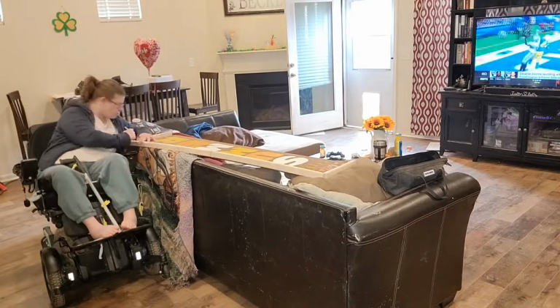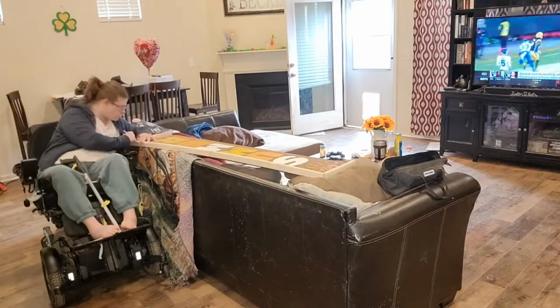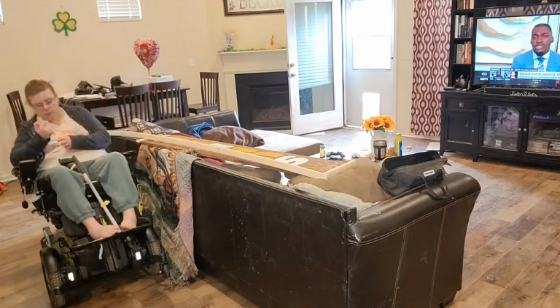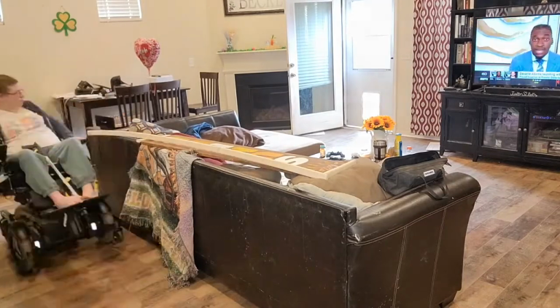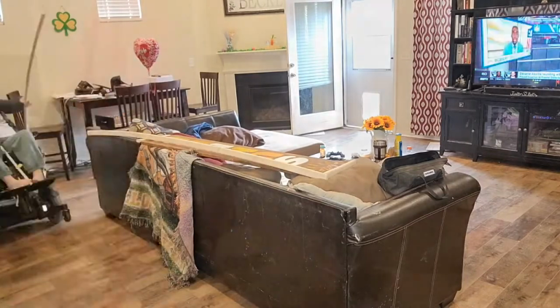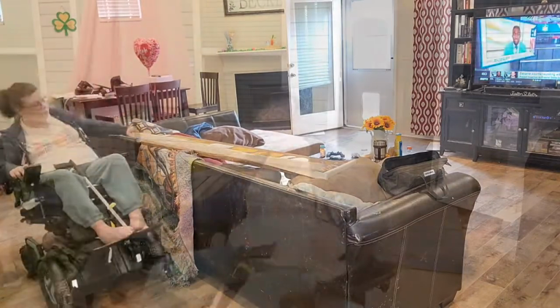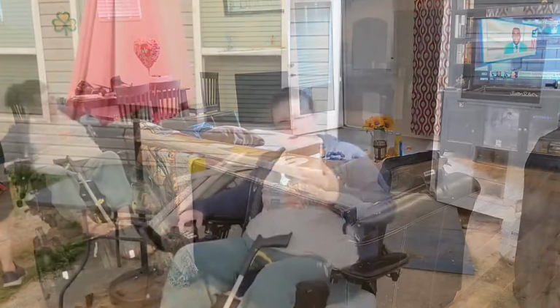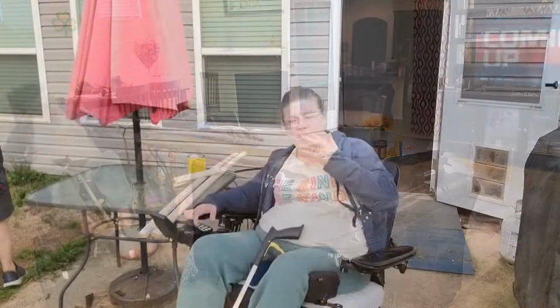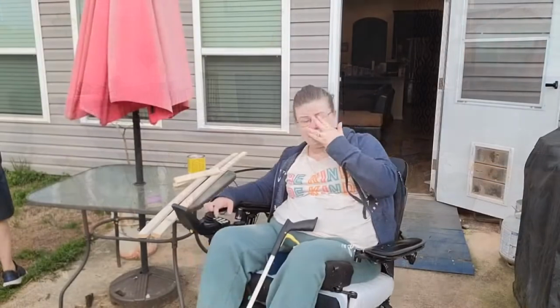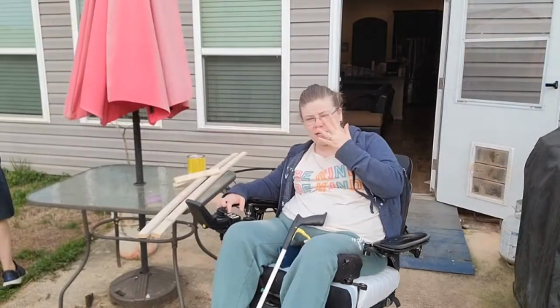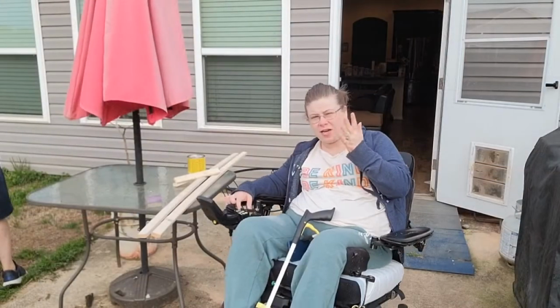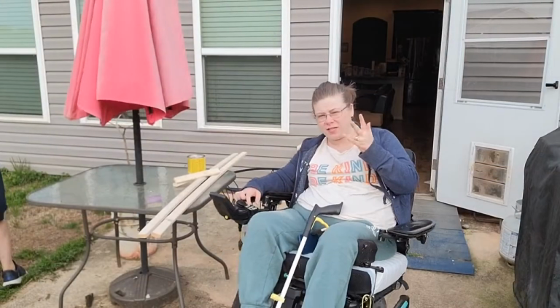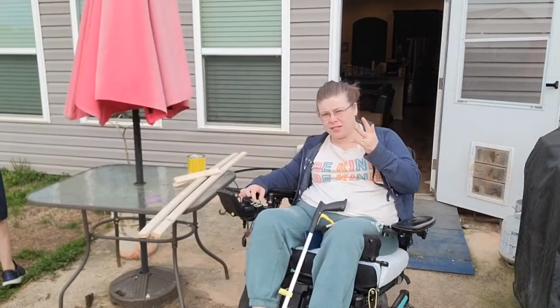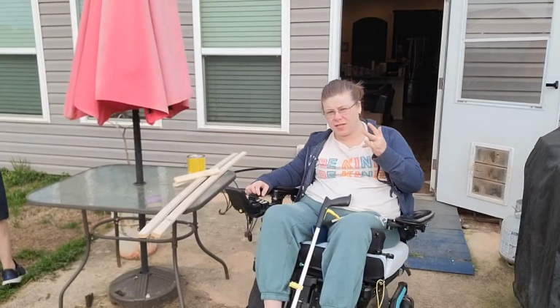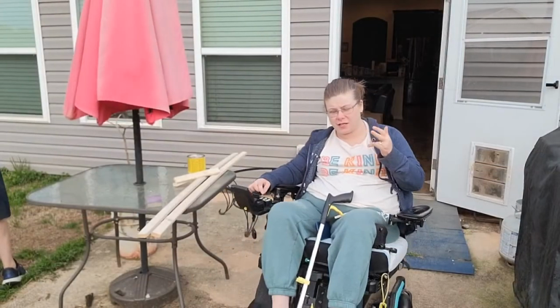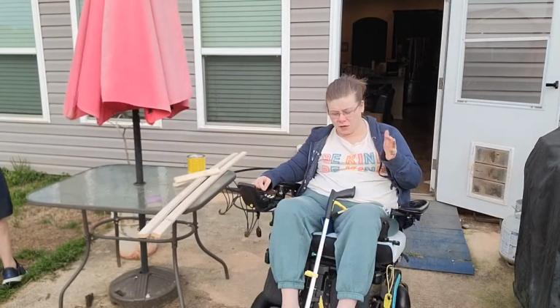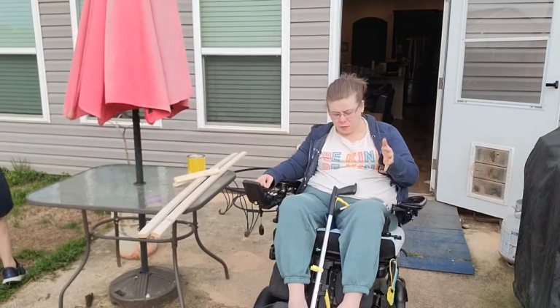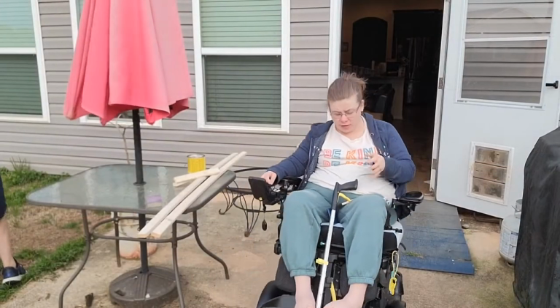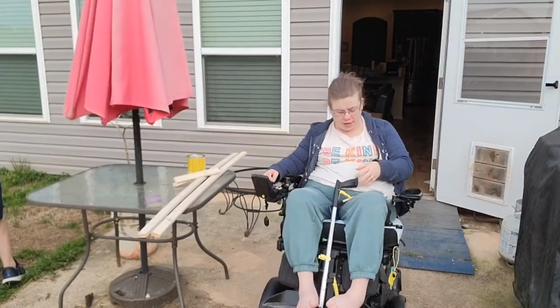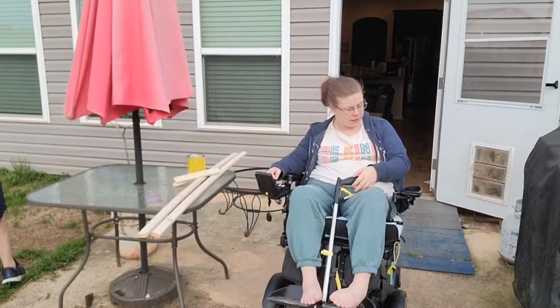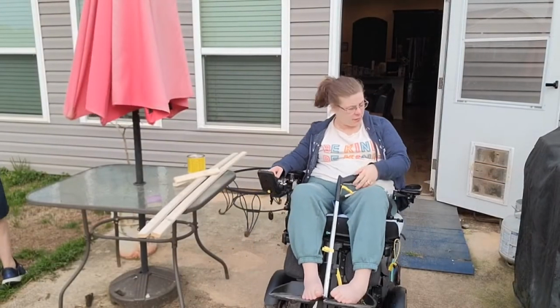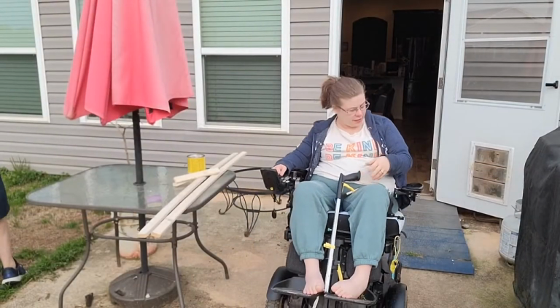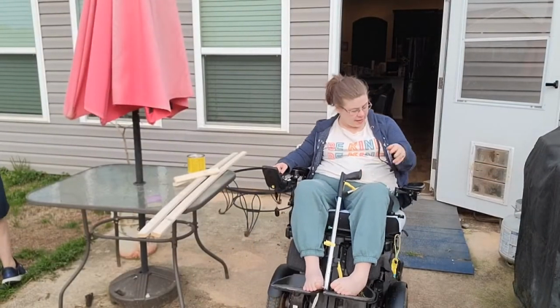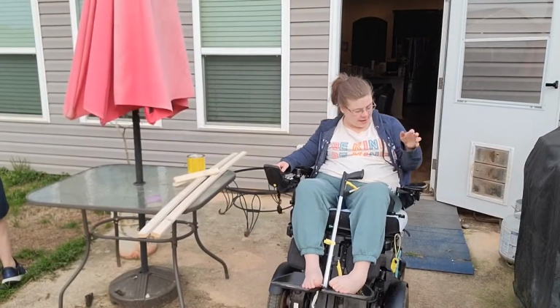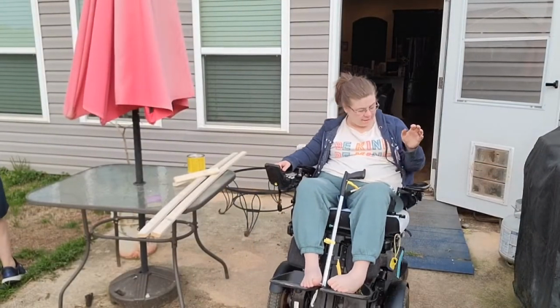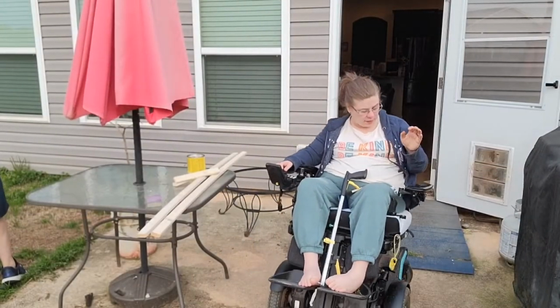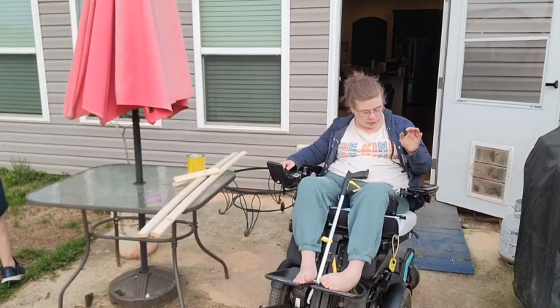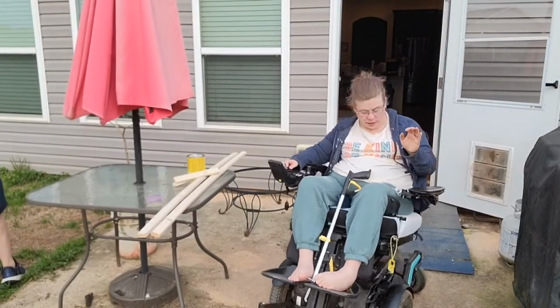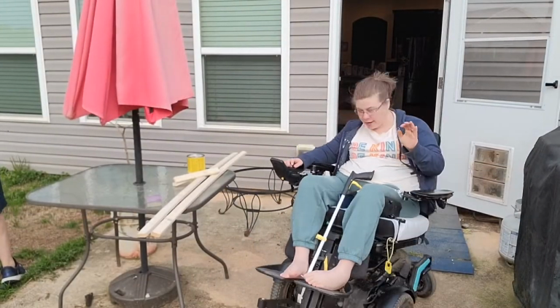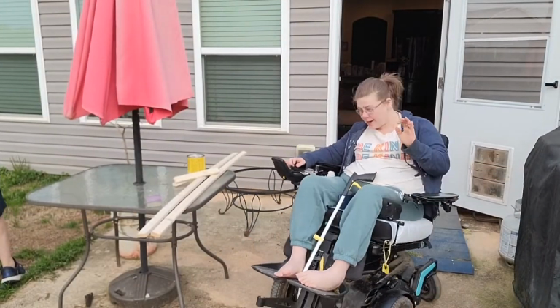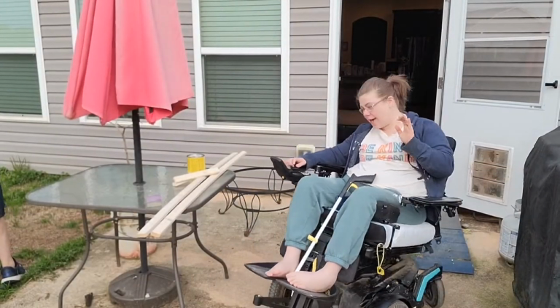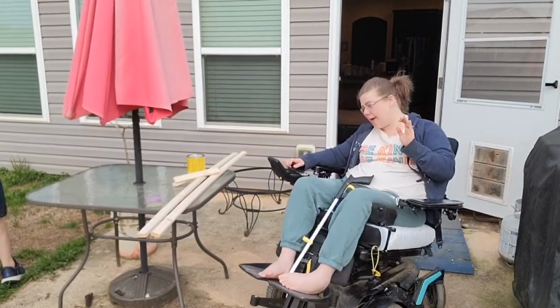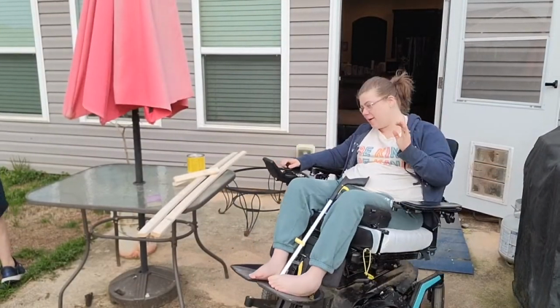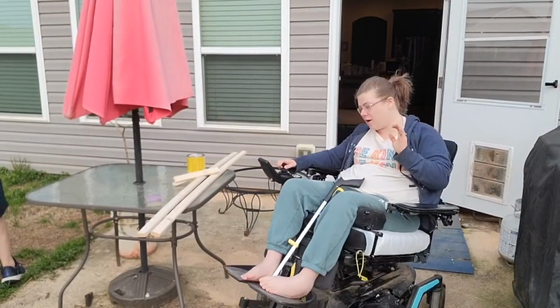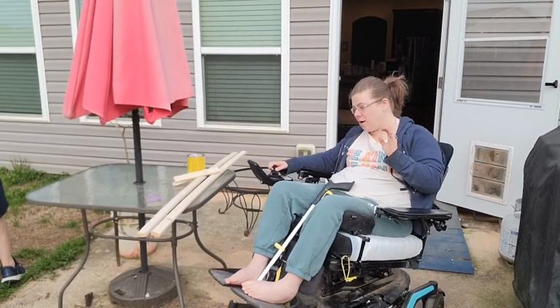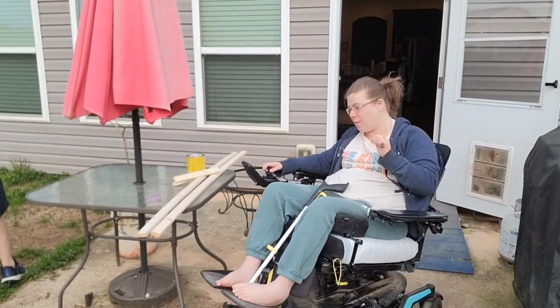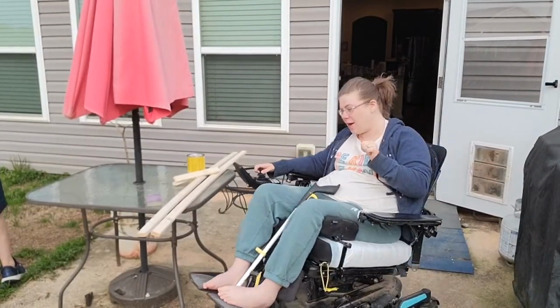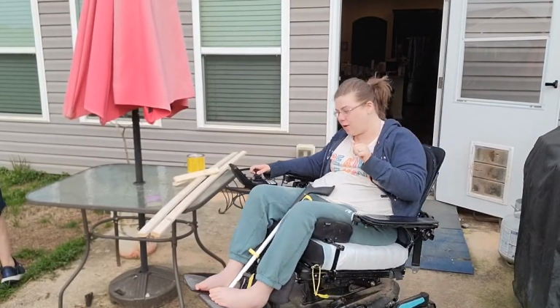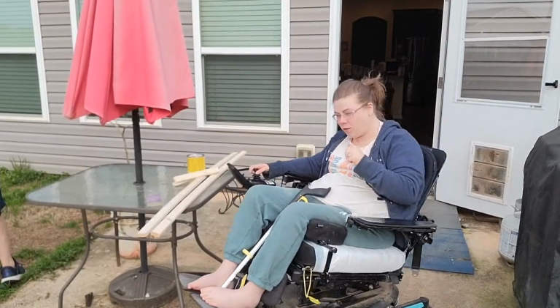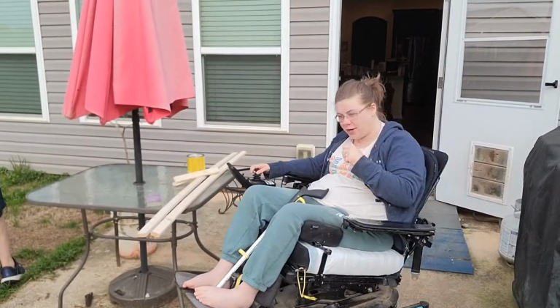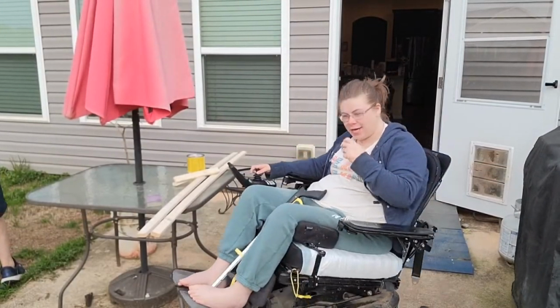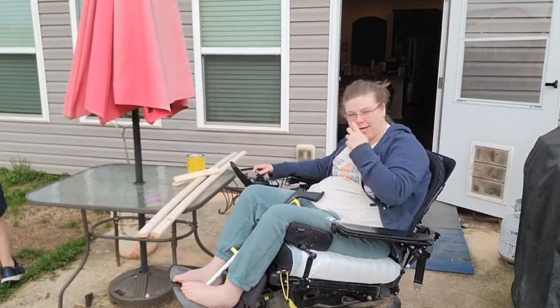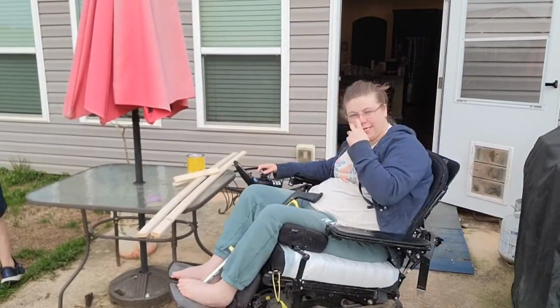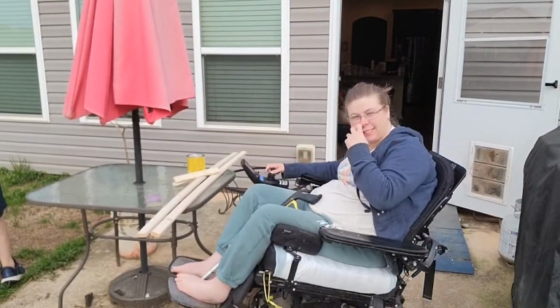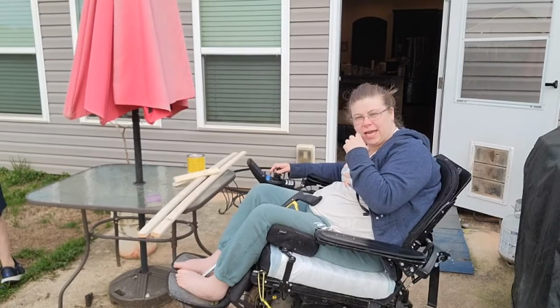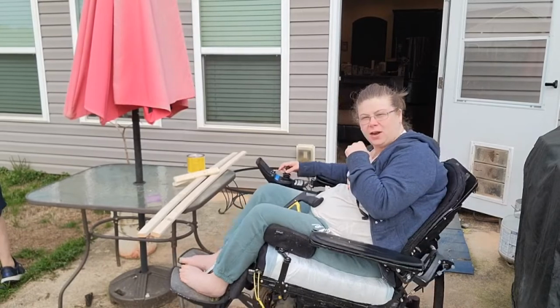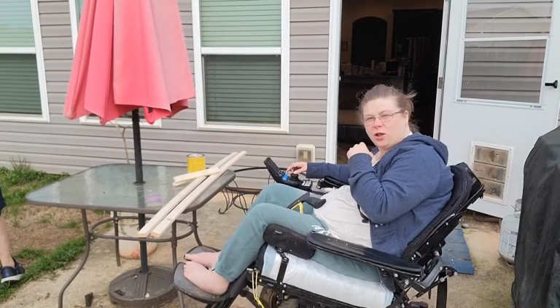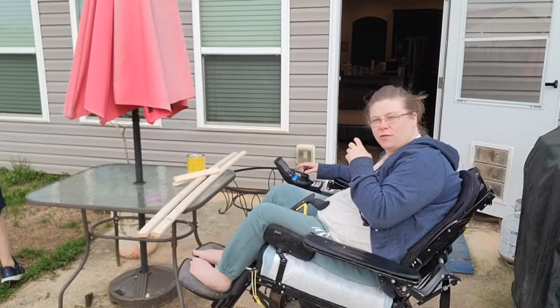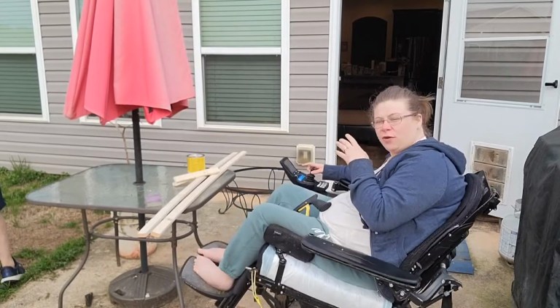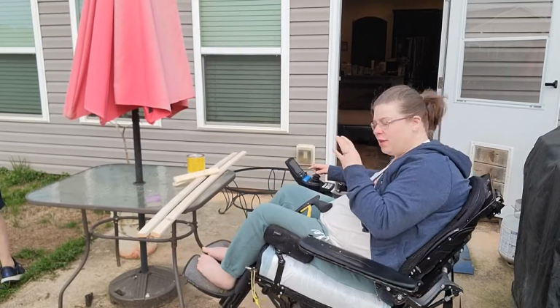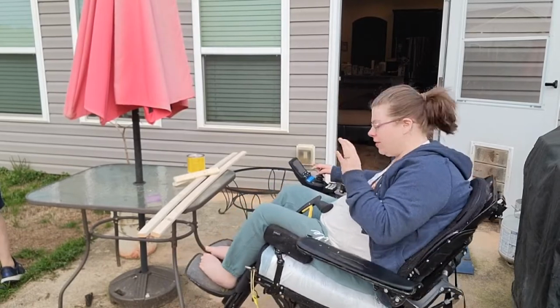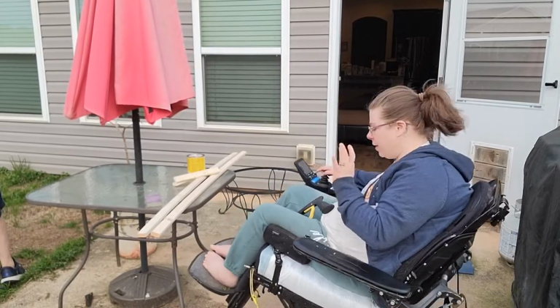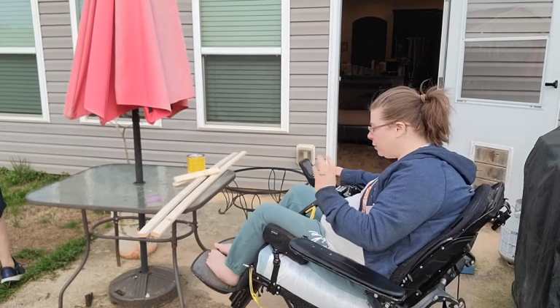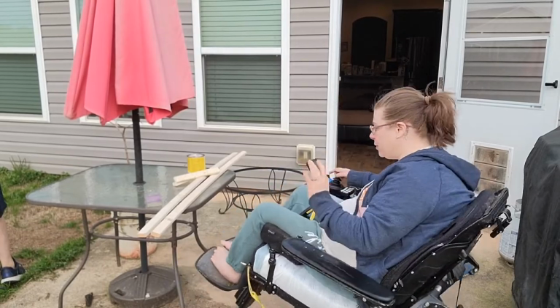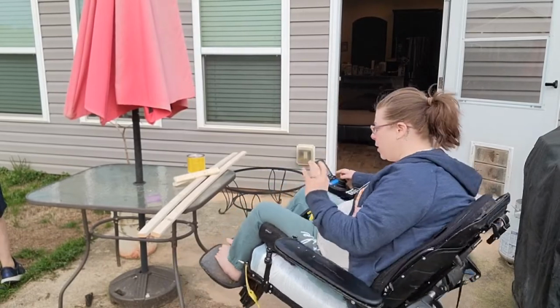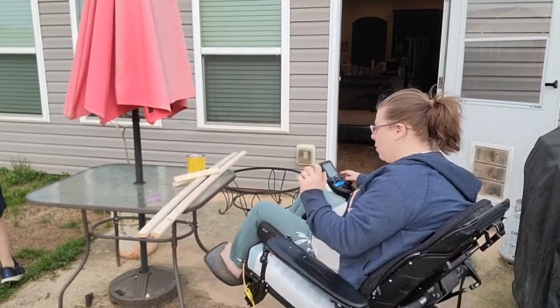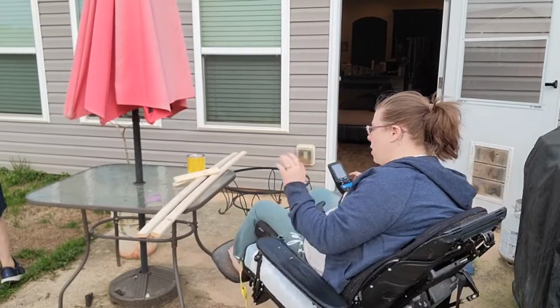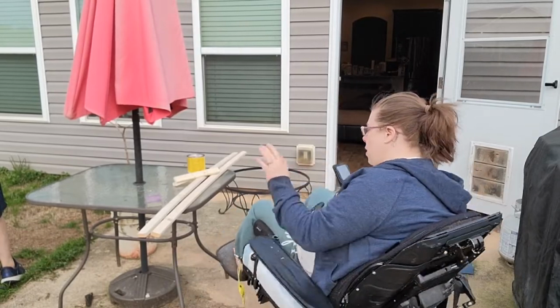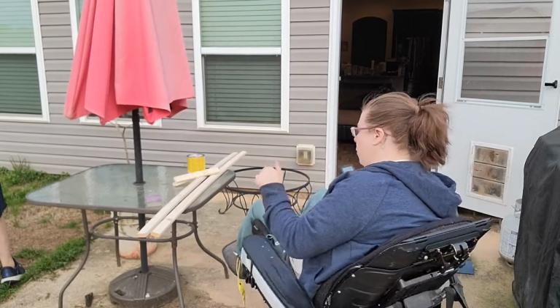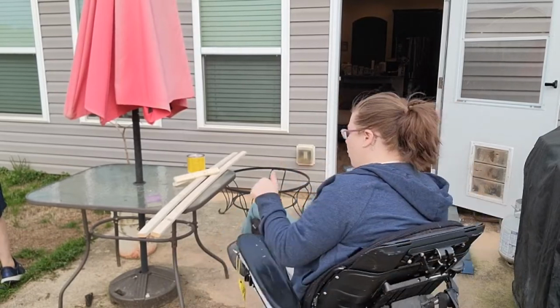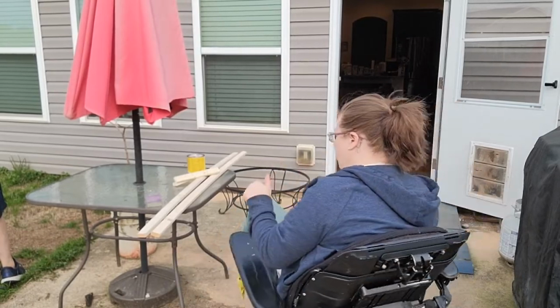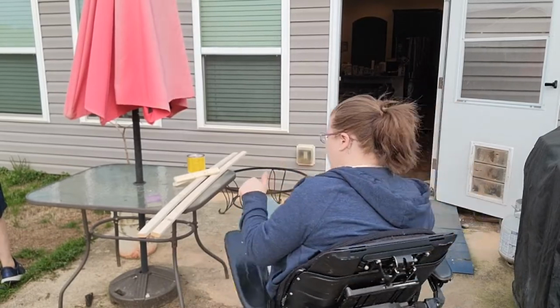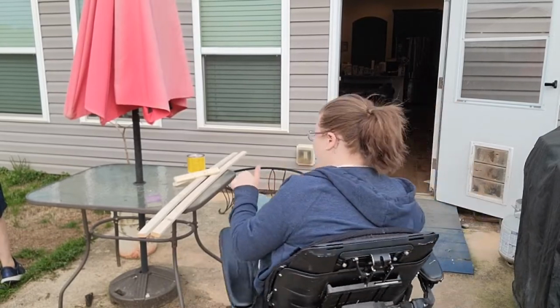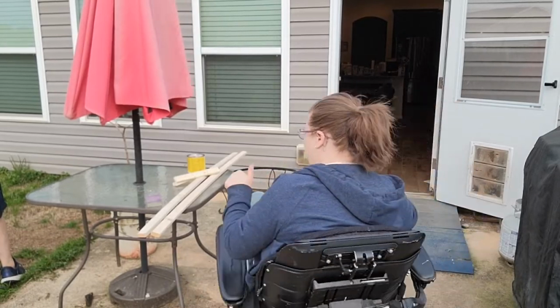We're coming outside because it's actually a really nice spring day and I don't want to get any stain all over anything else inside, so we're going to do it out here.